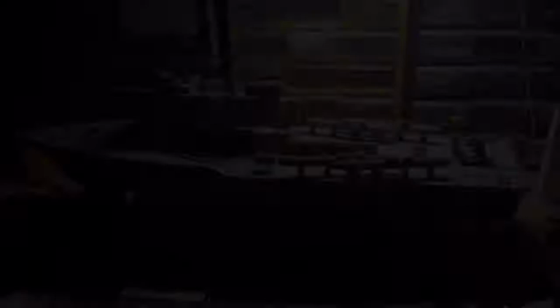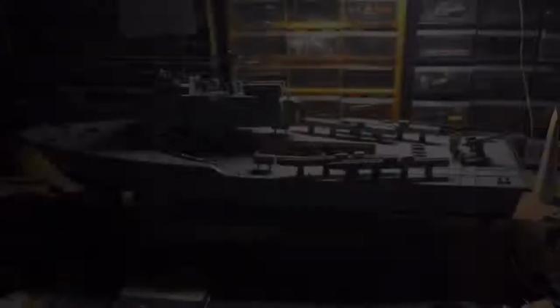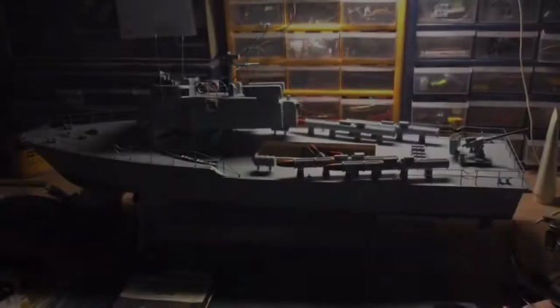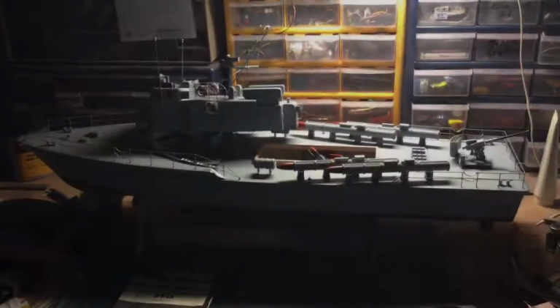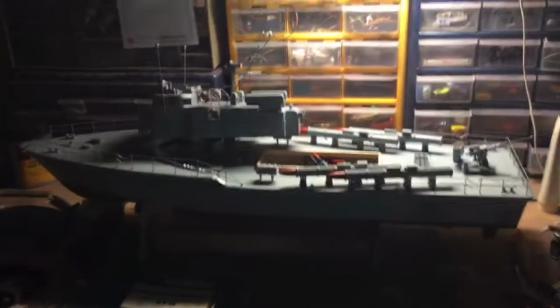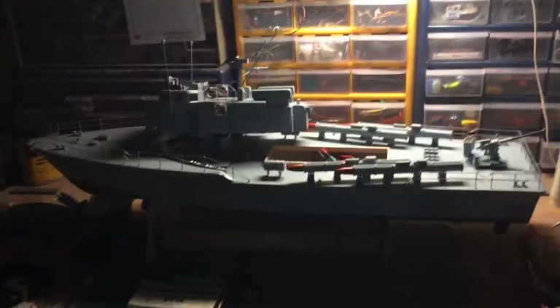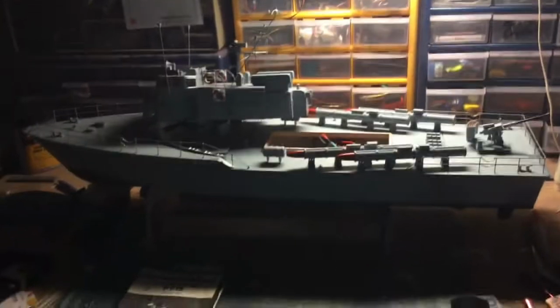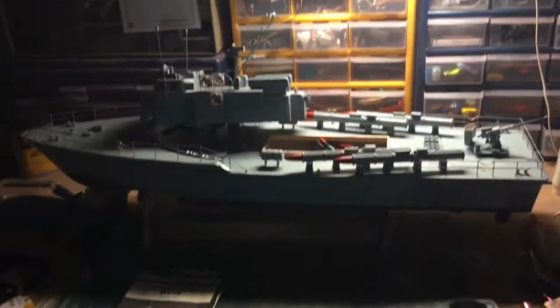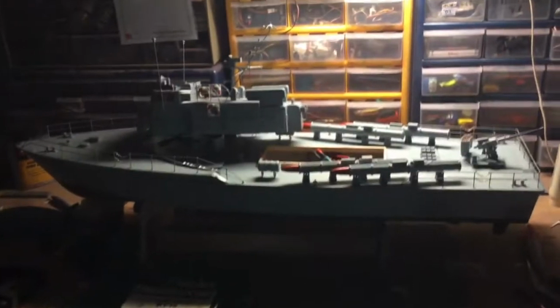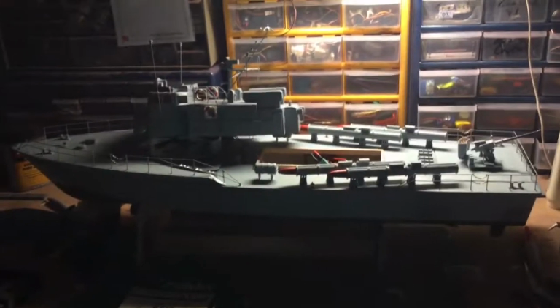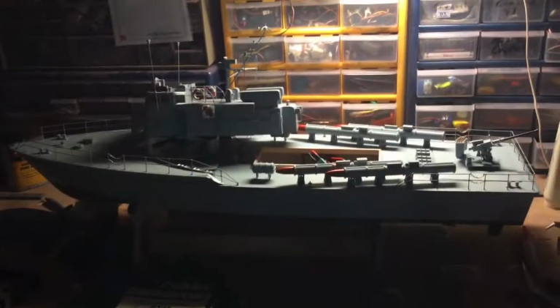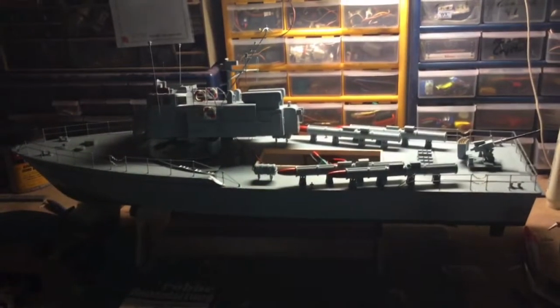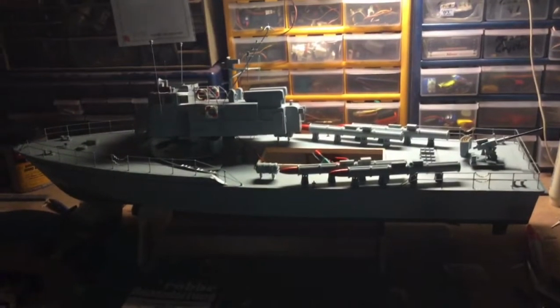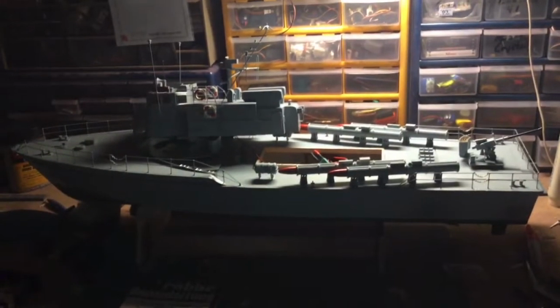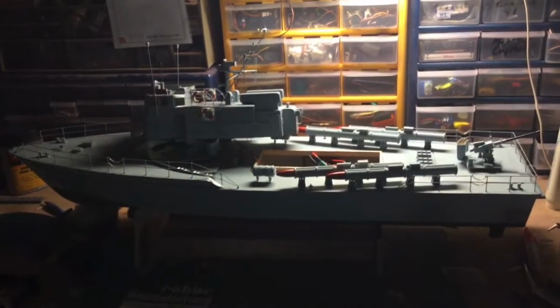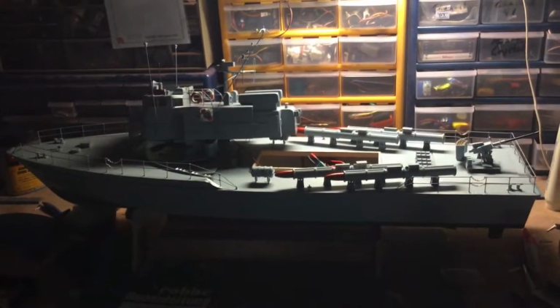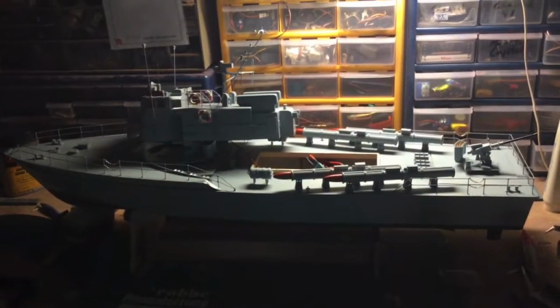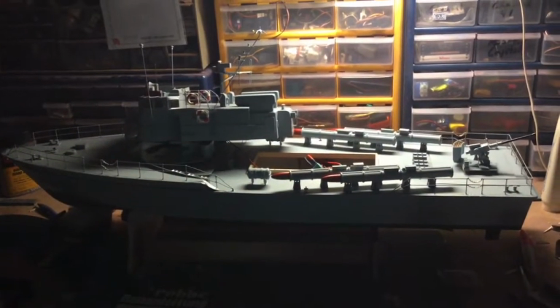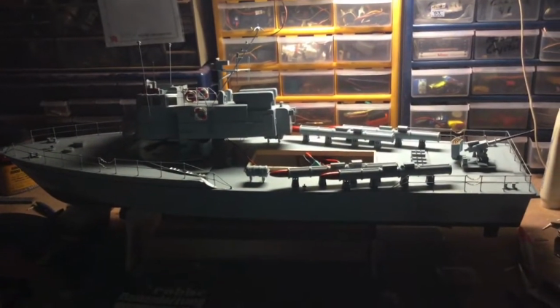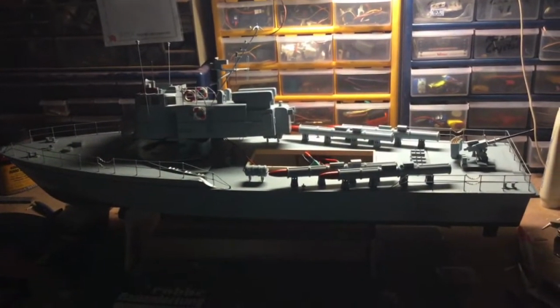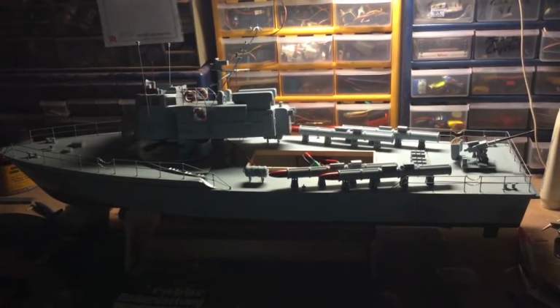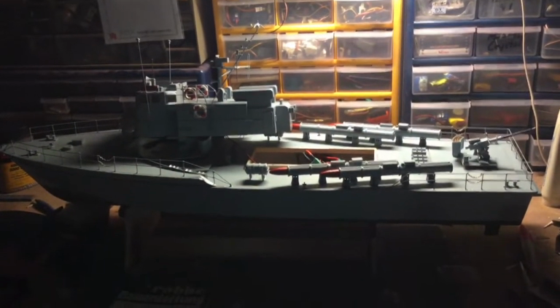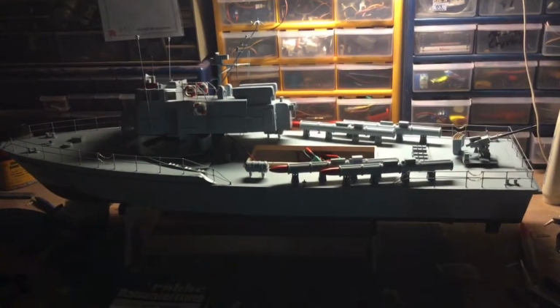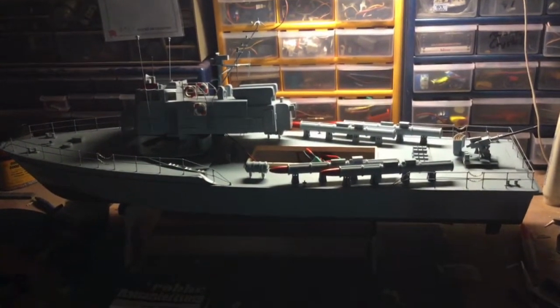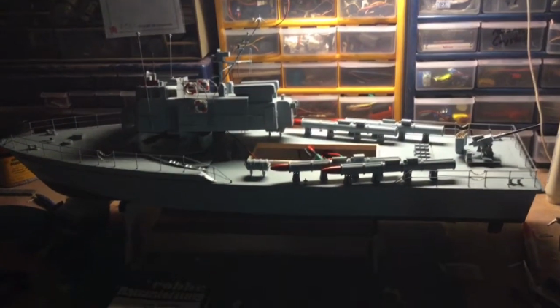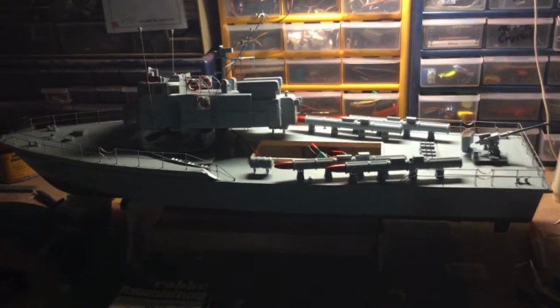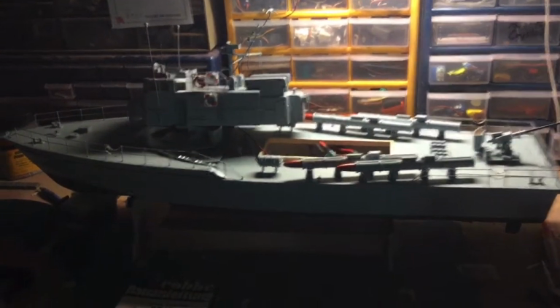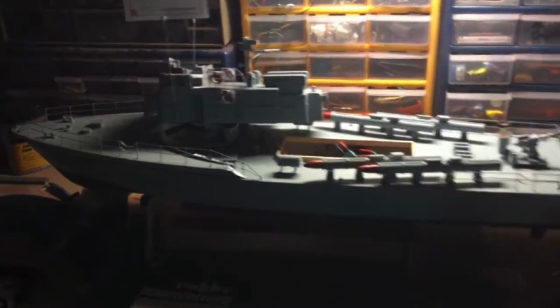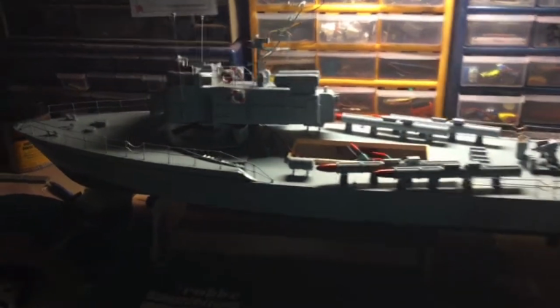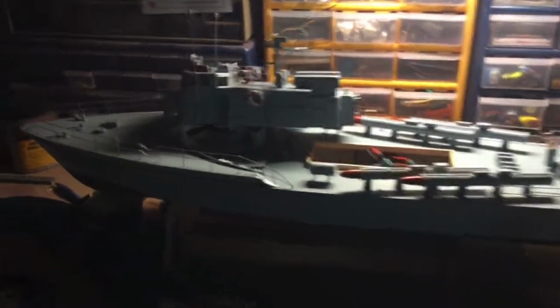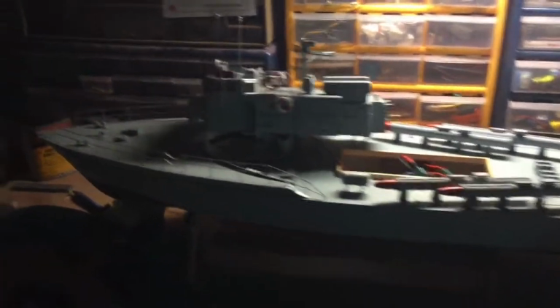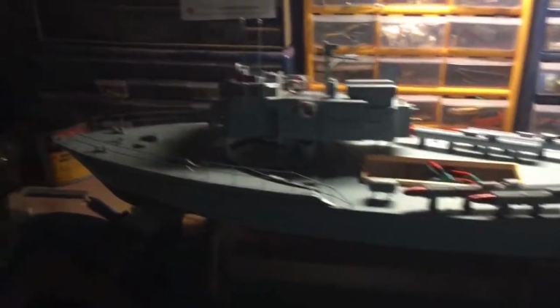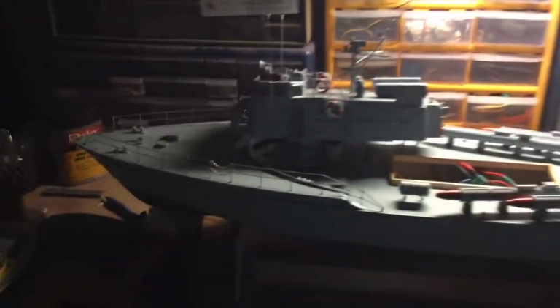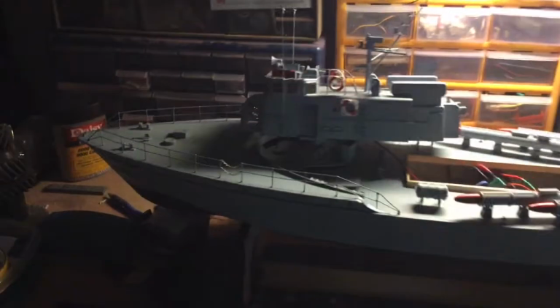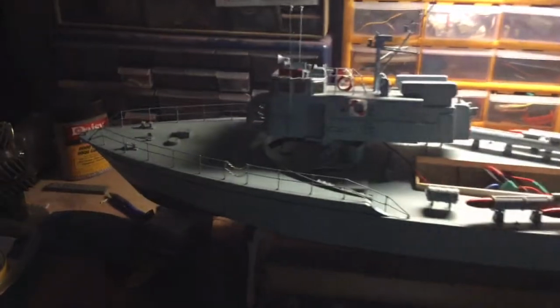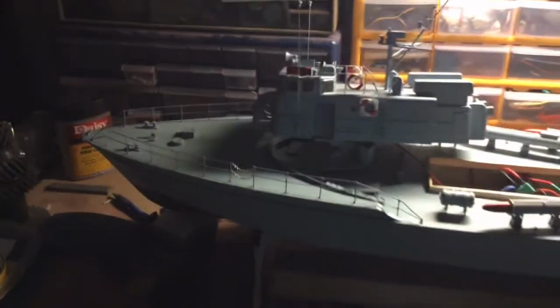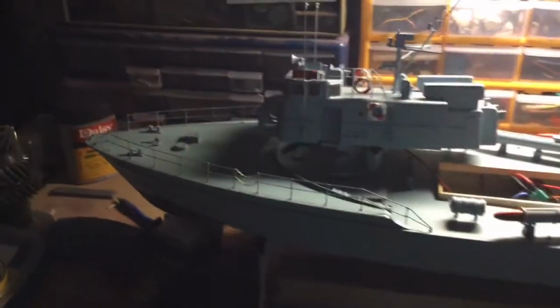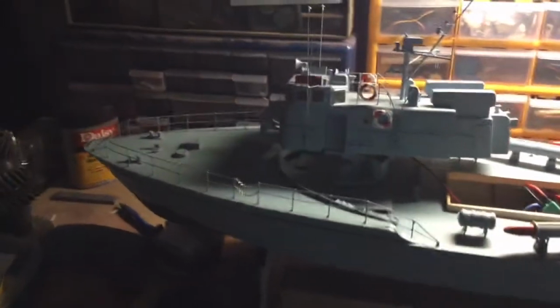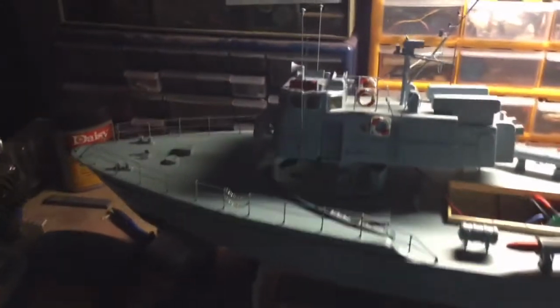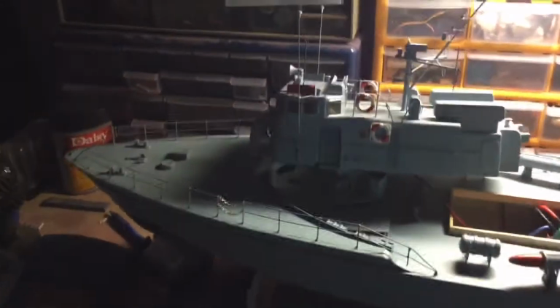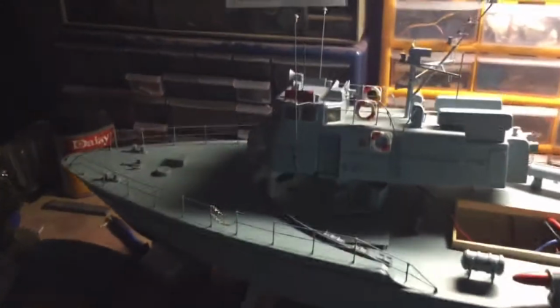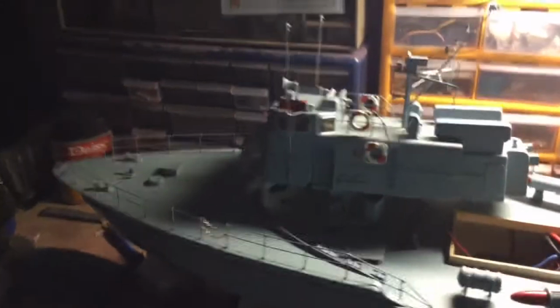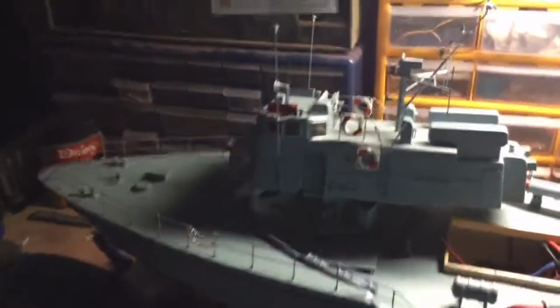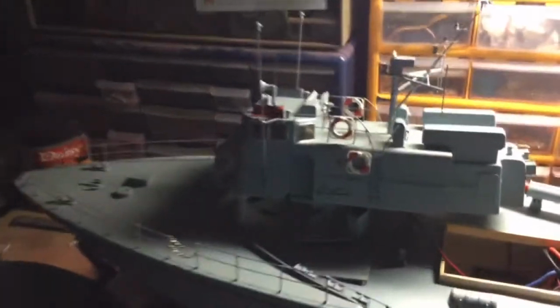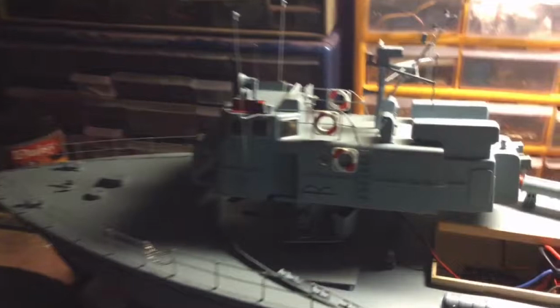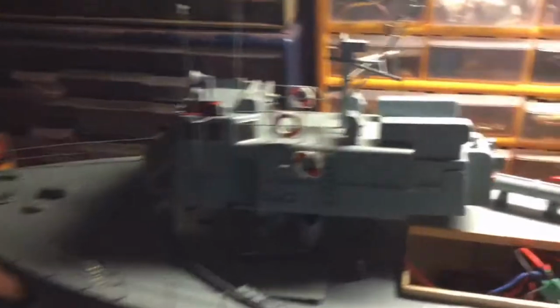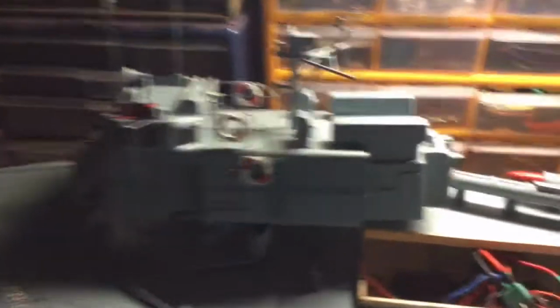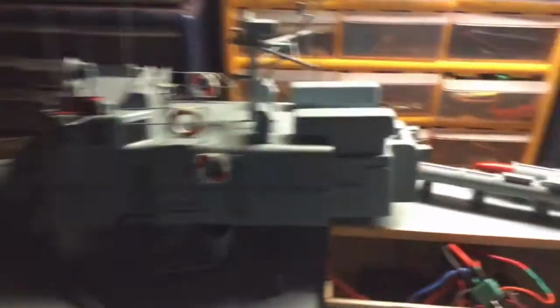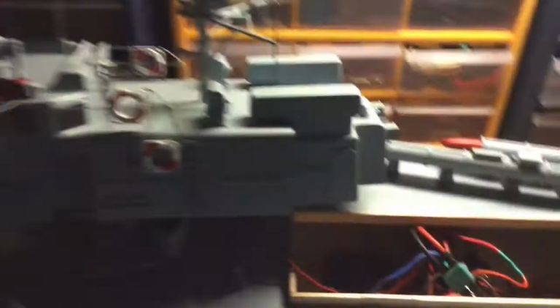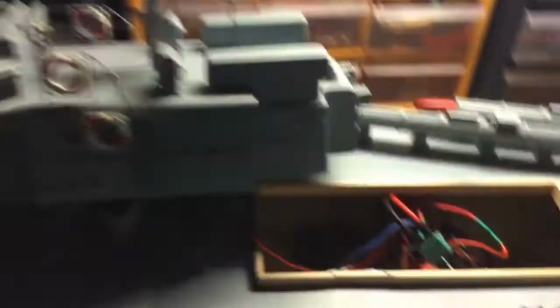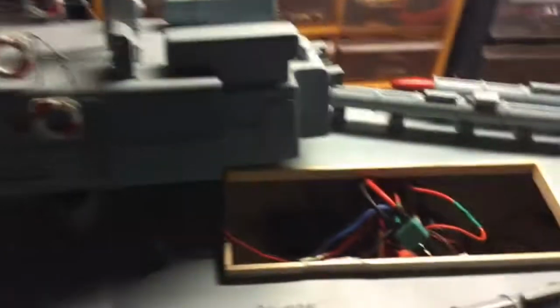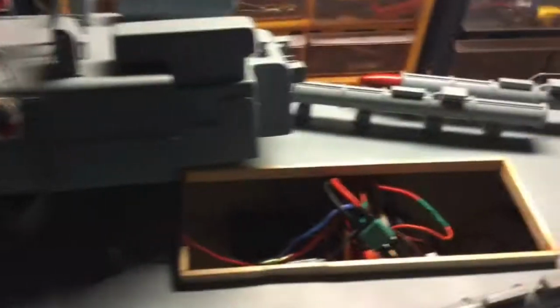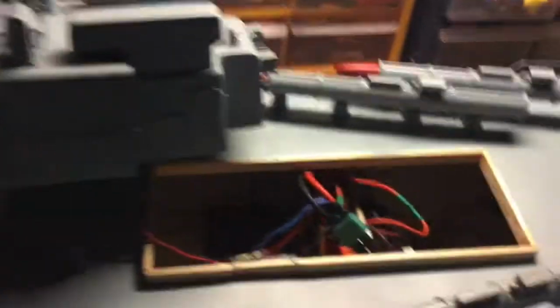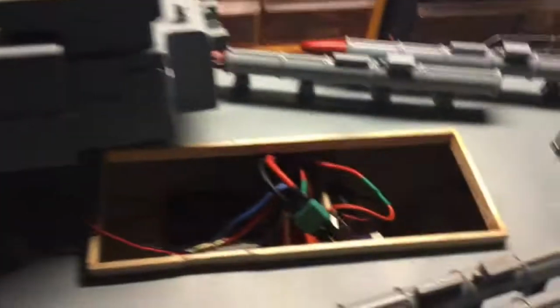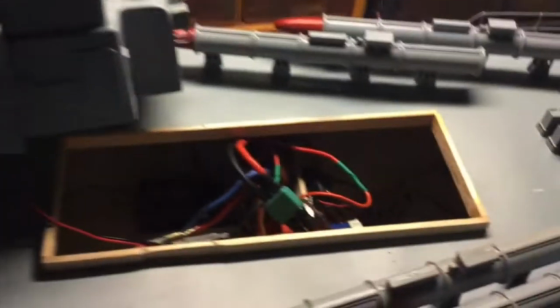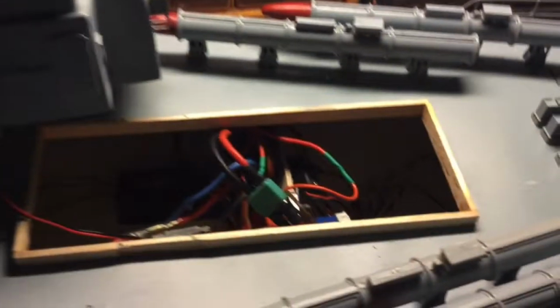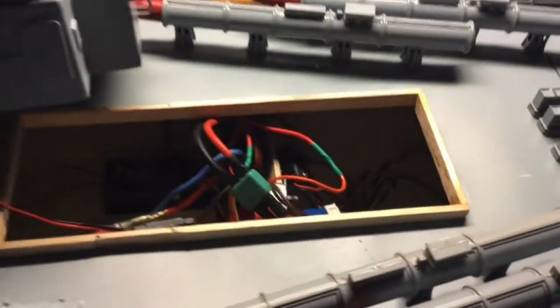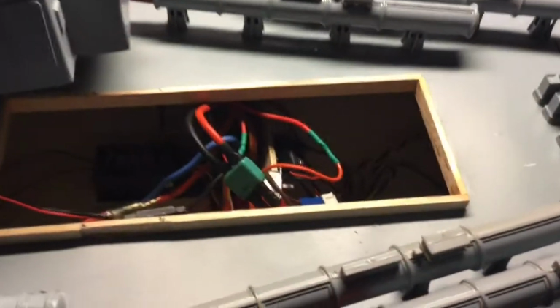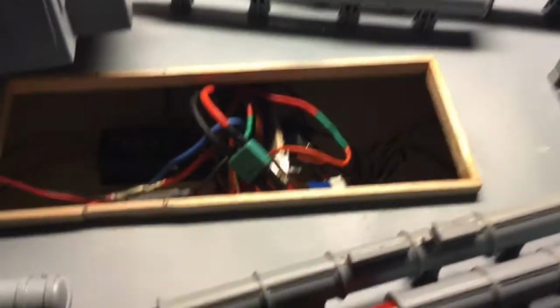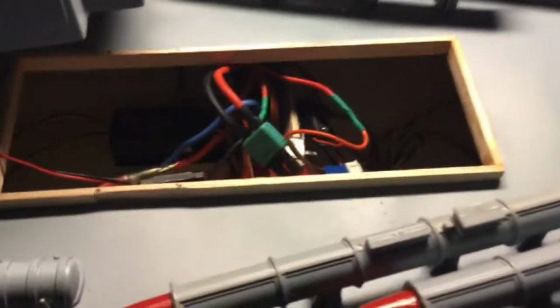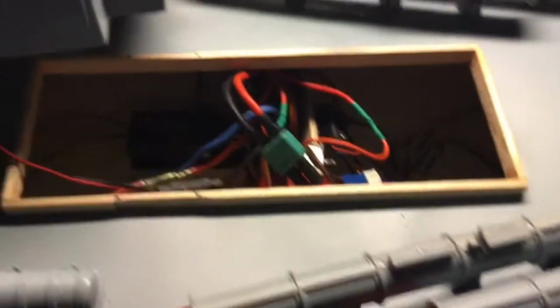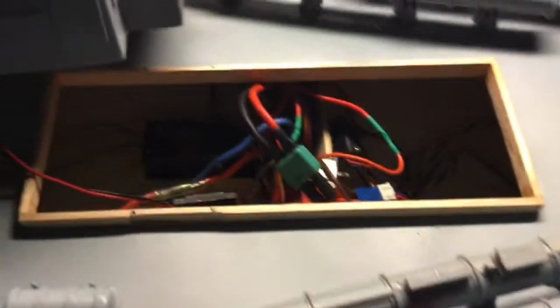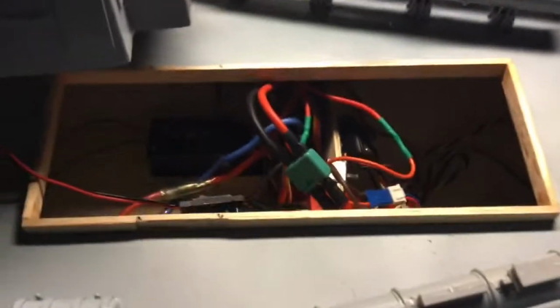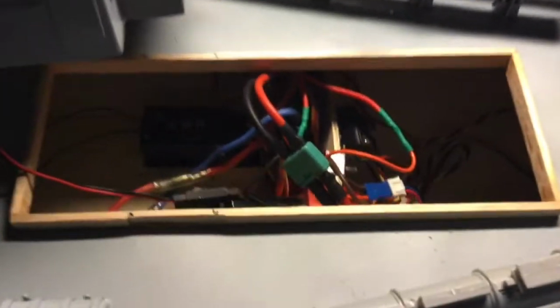Hello everybody, my name is Cash Hargett. This is my Roby PT-15 that I'm finishing up.